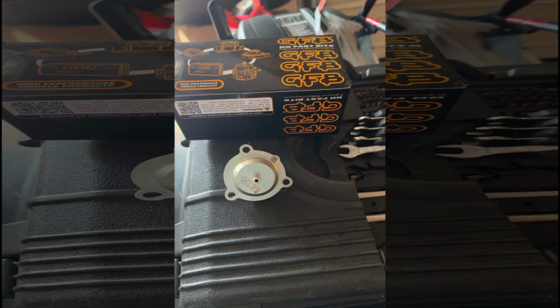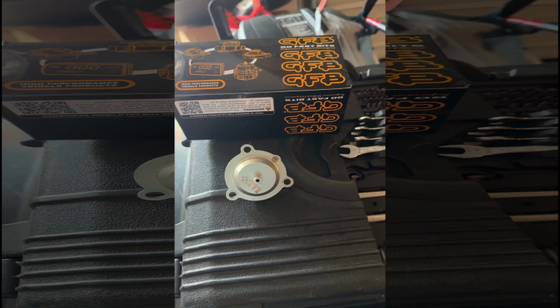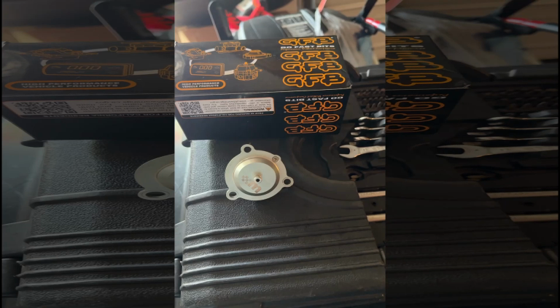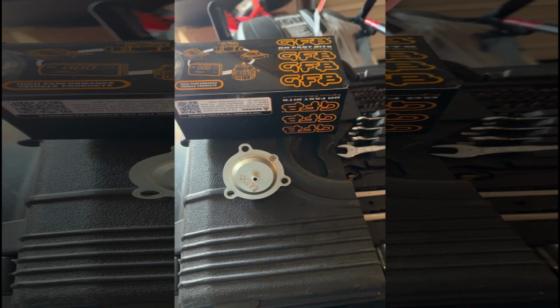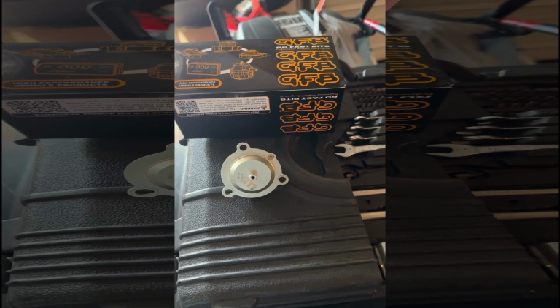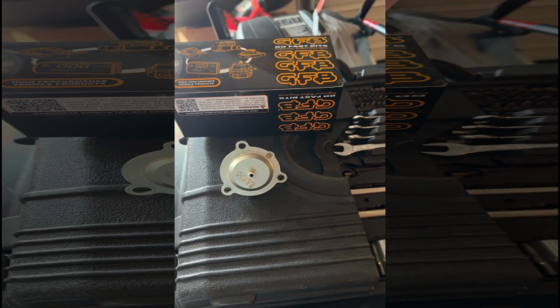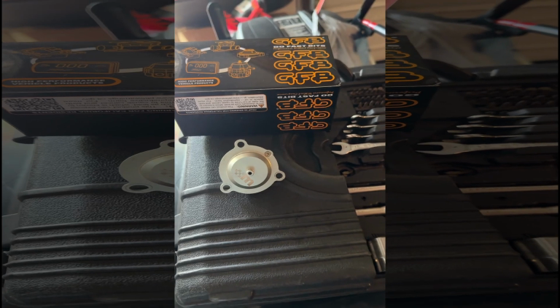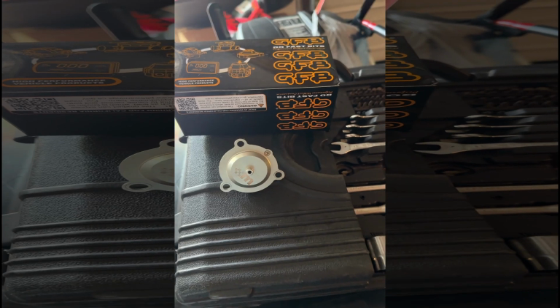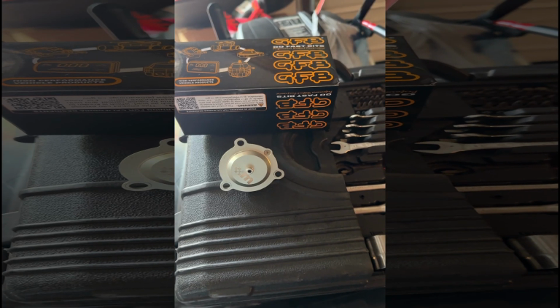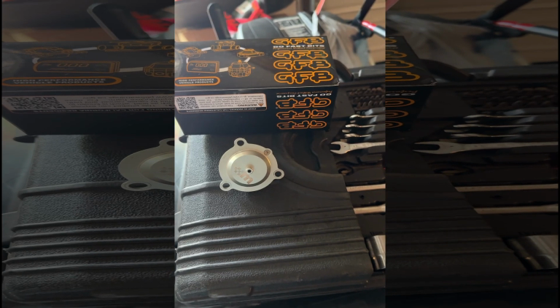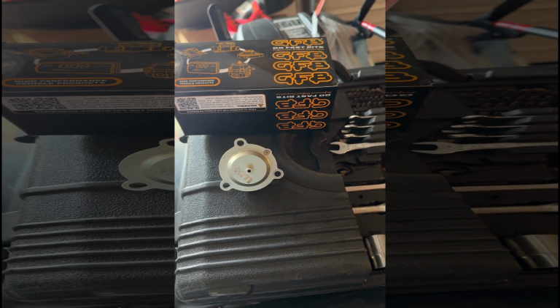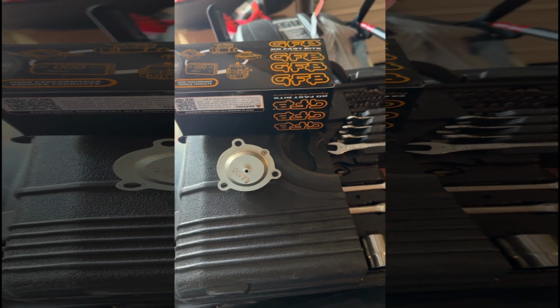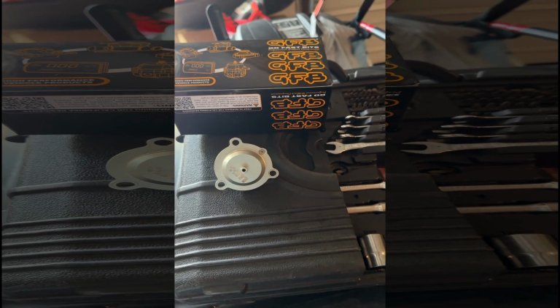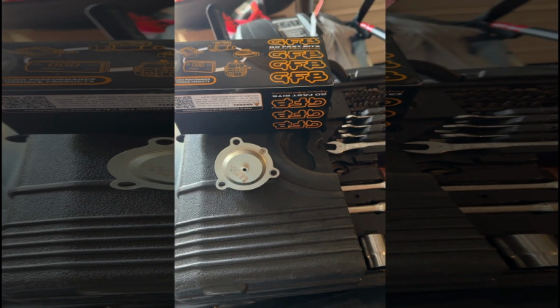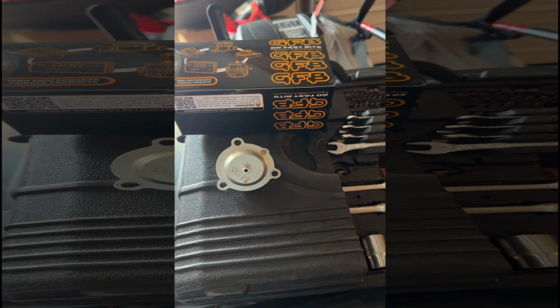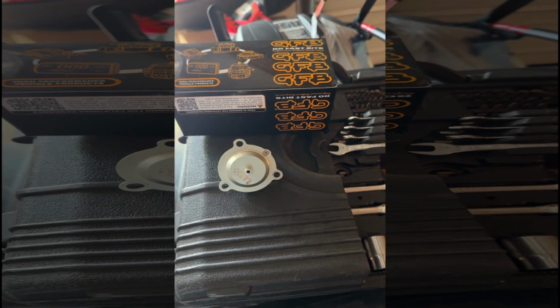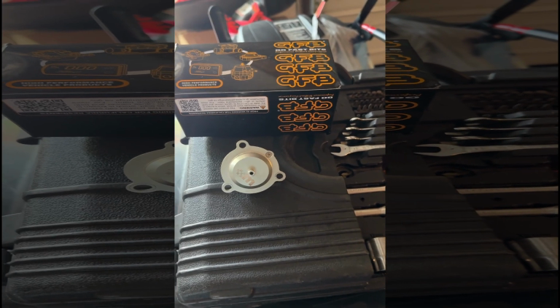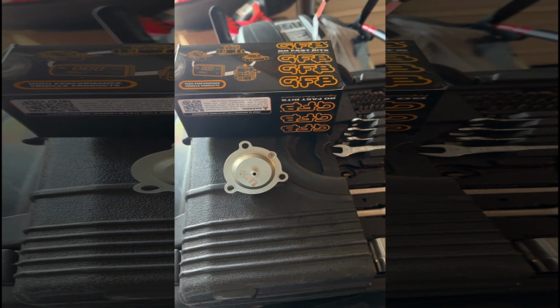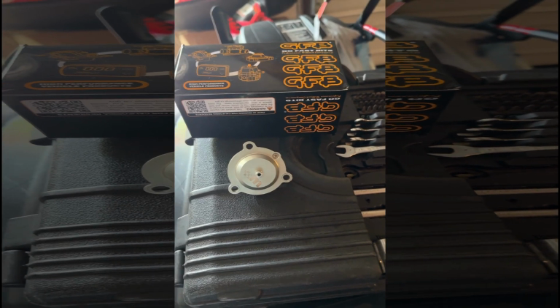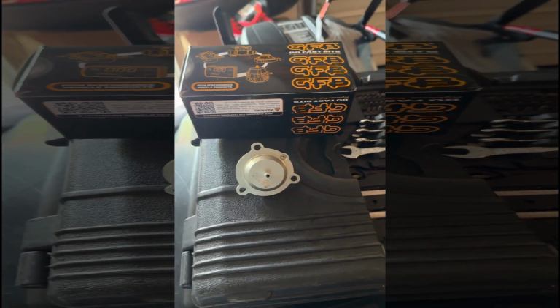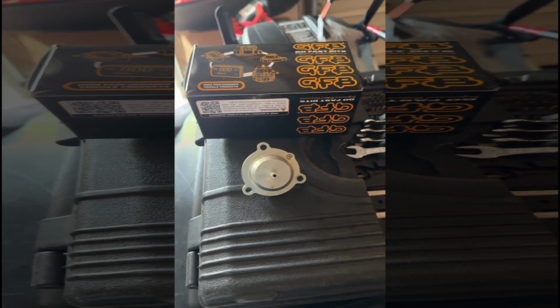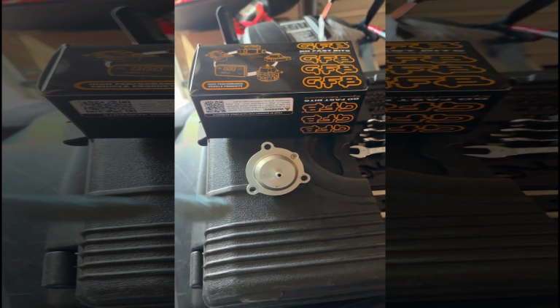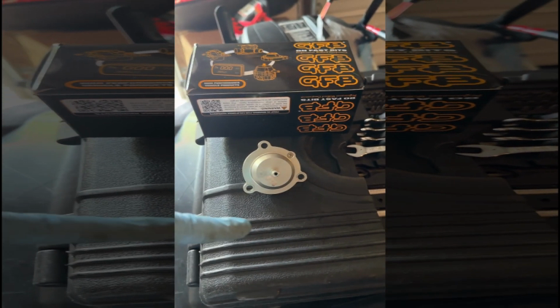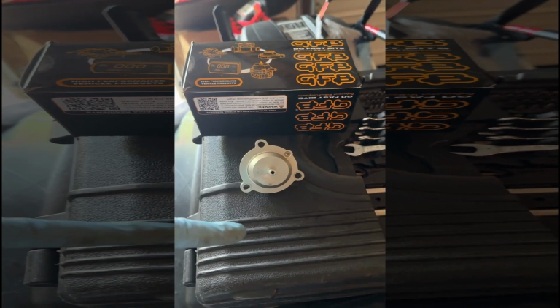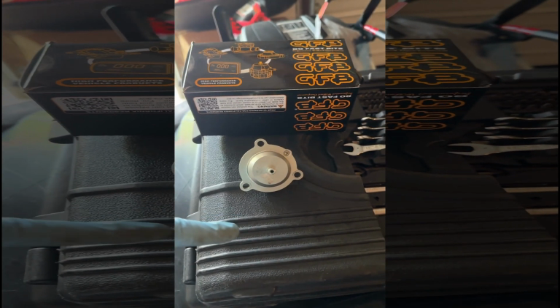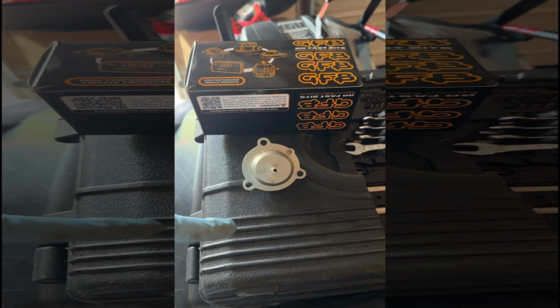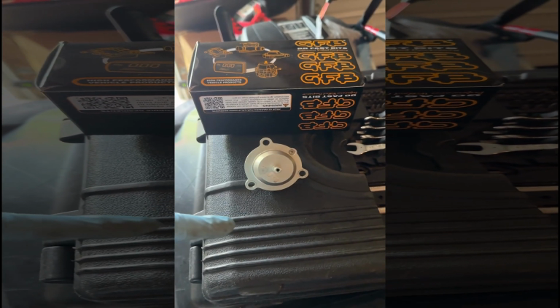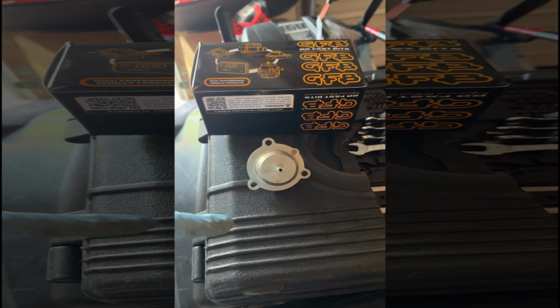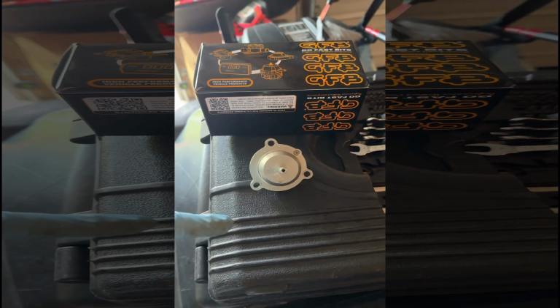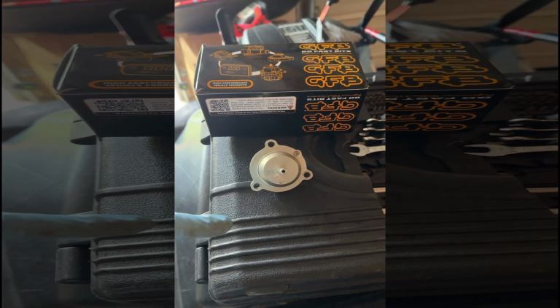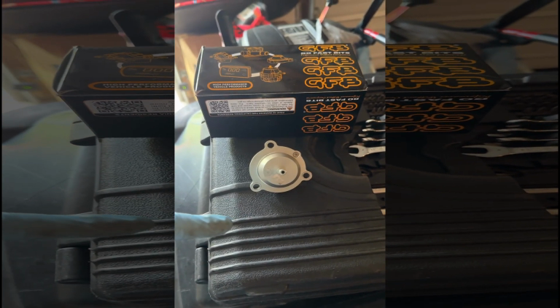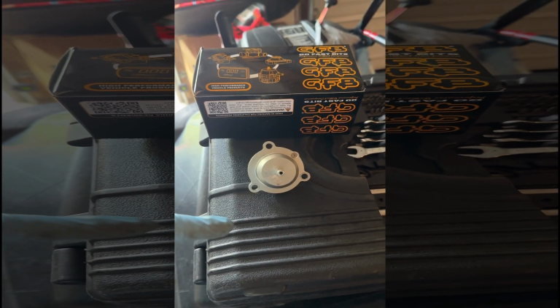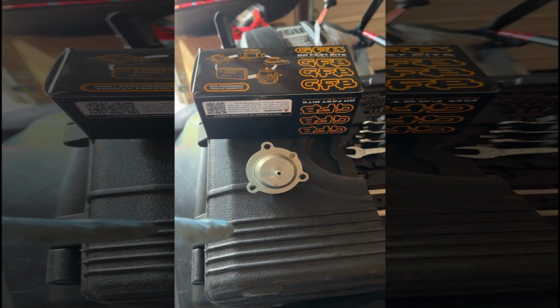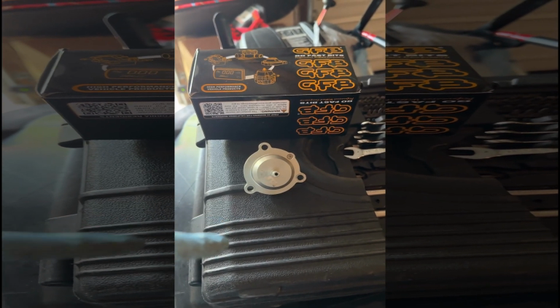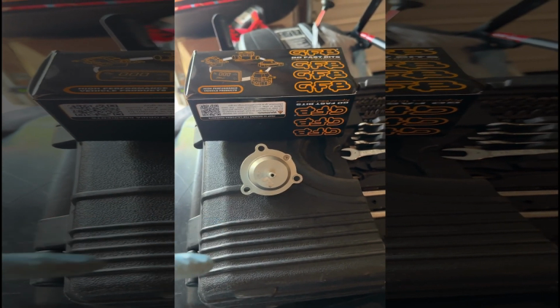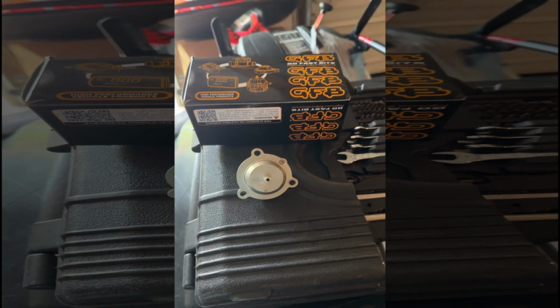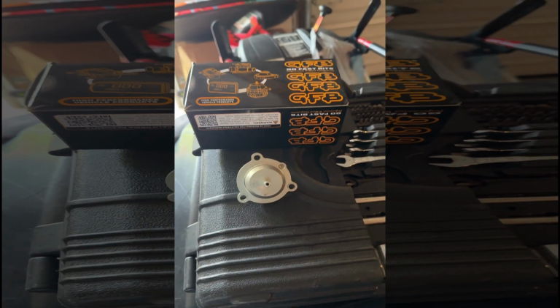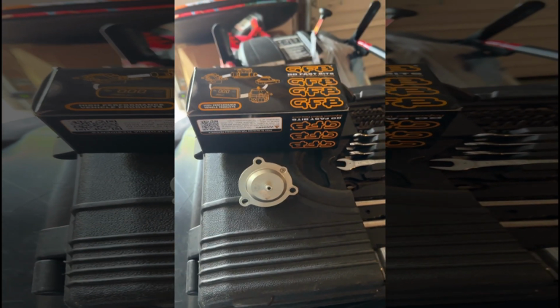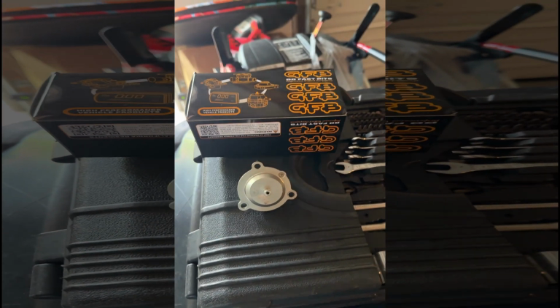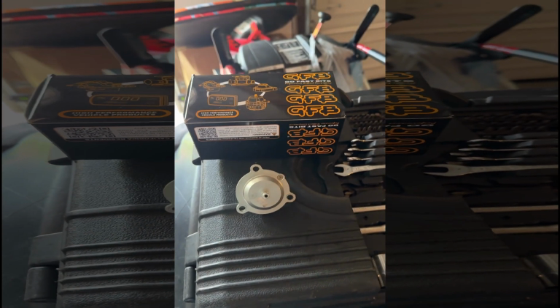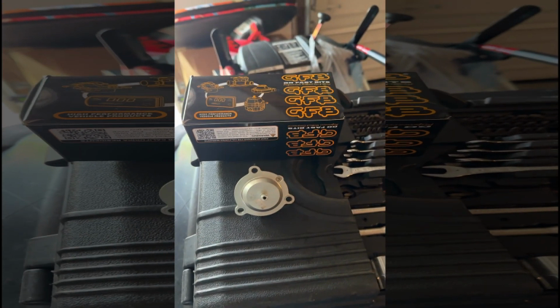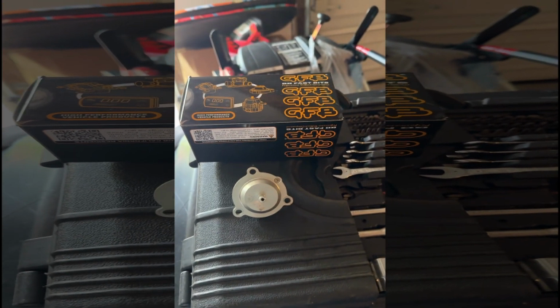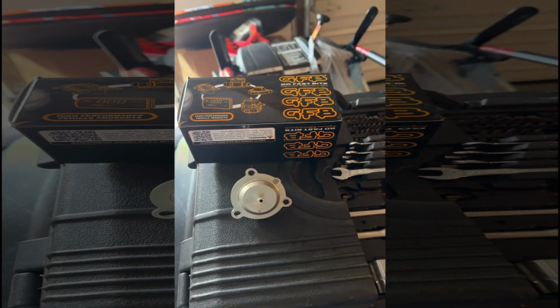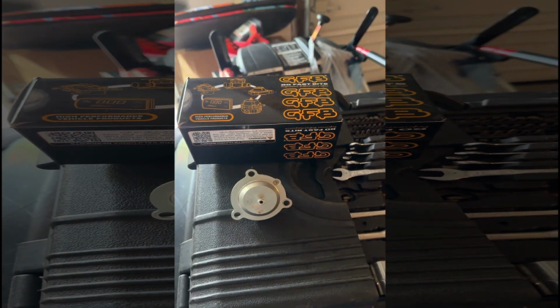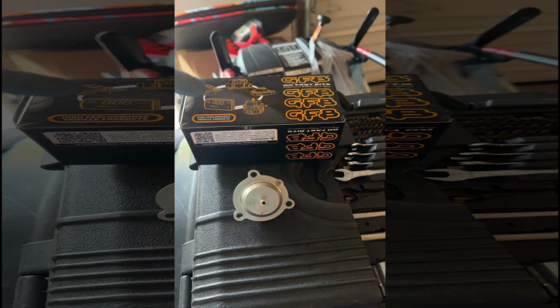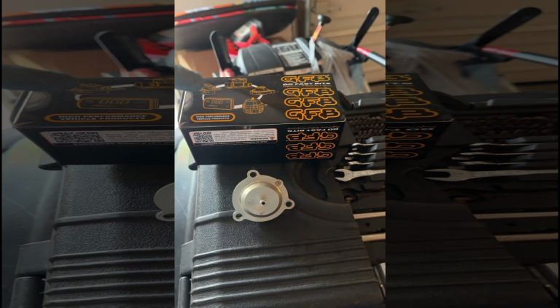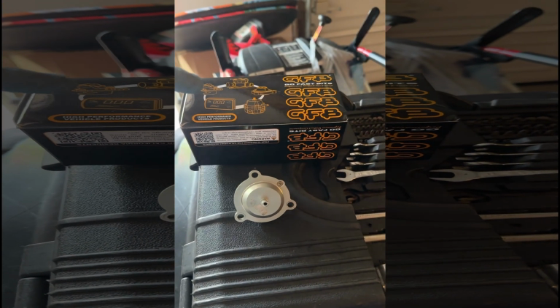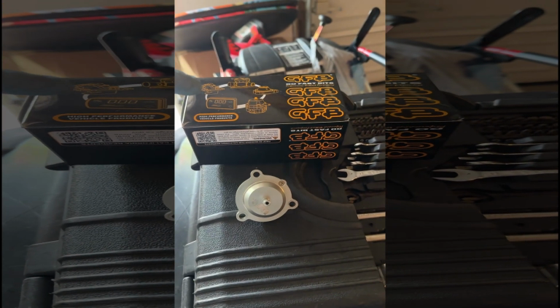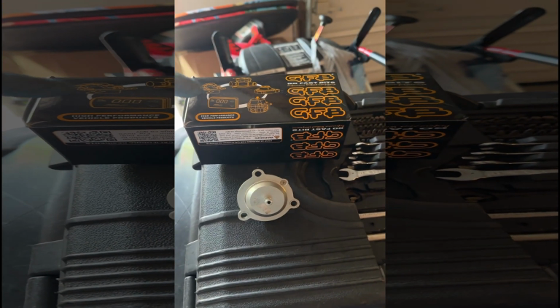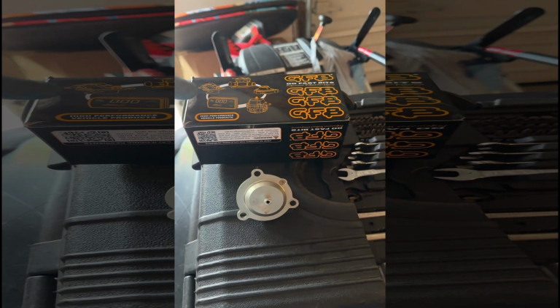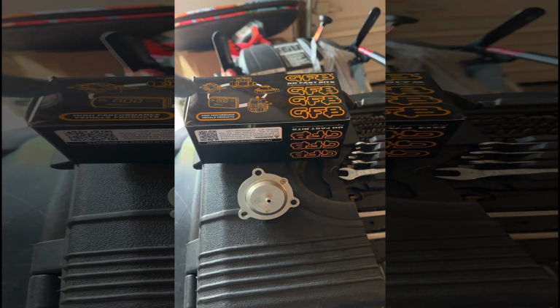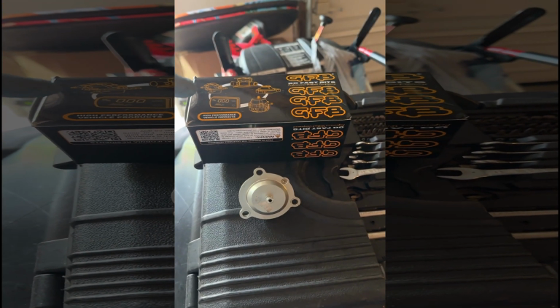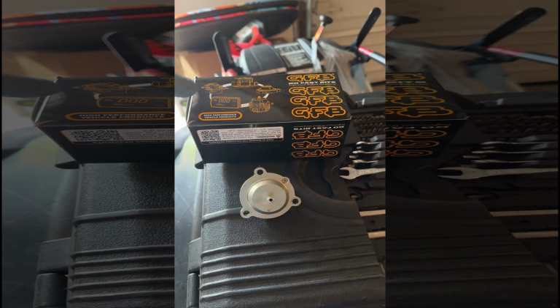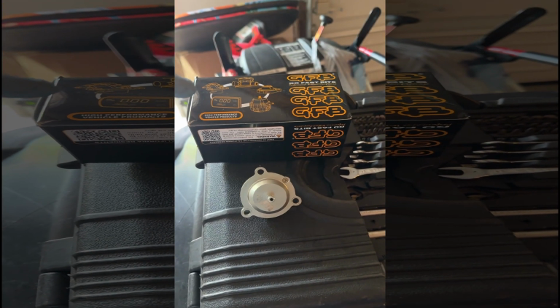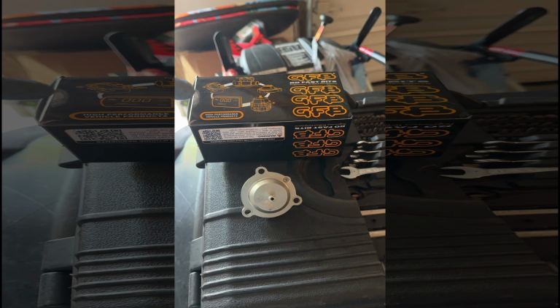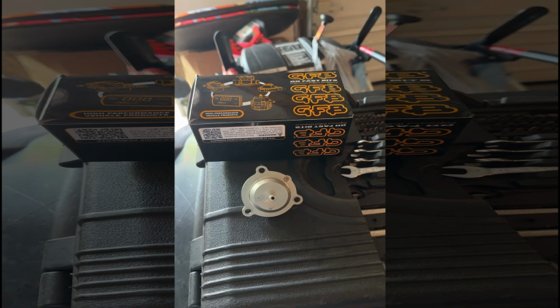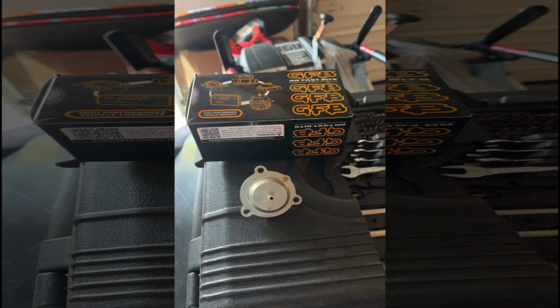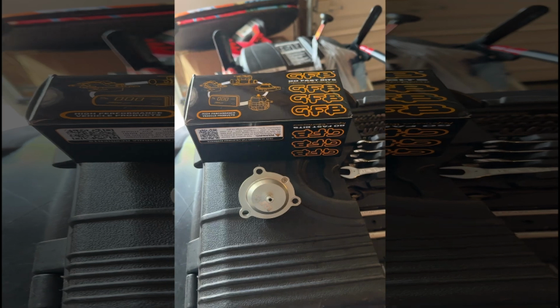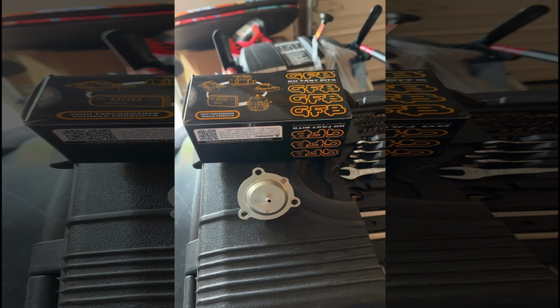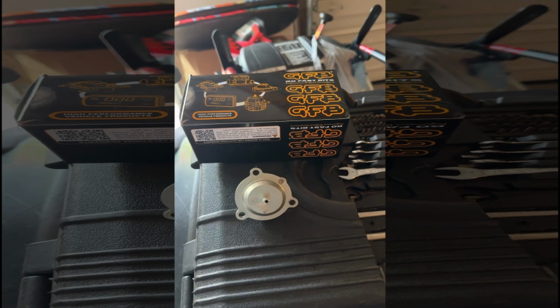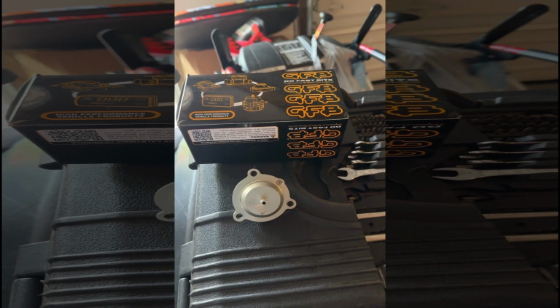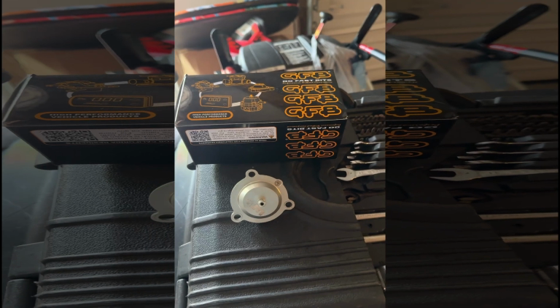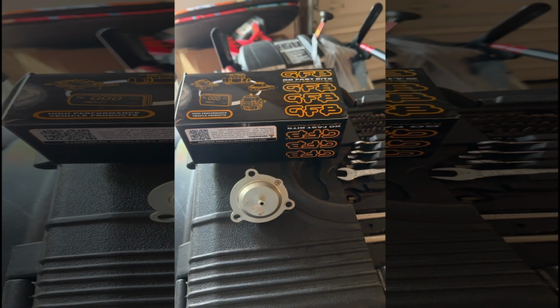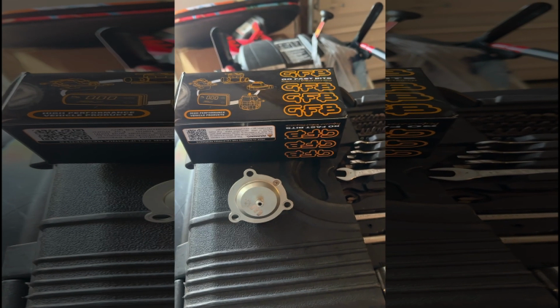Today I'm swapping out my Mound 2 recirculator valve for a GFB VTA.